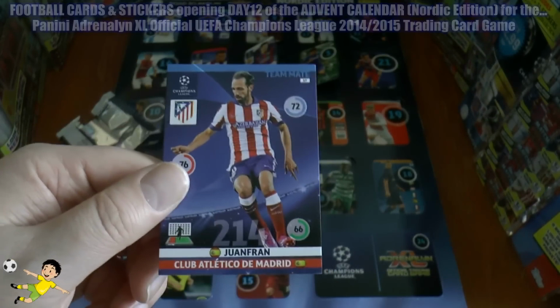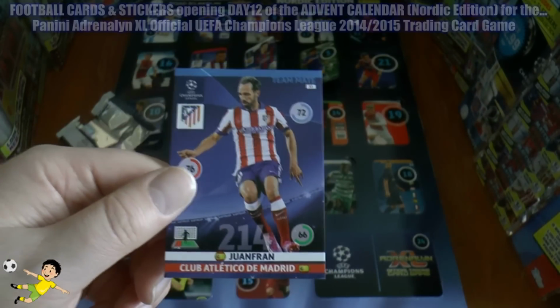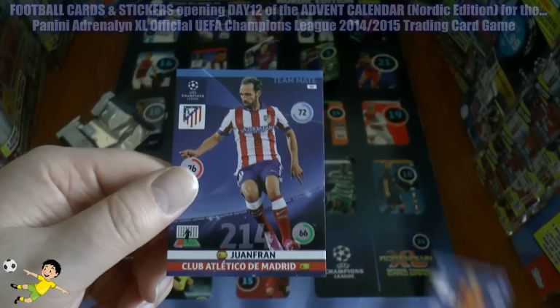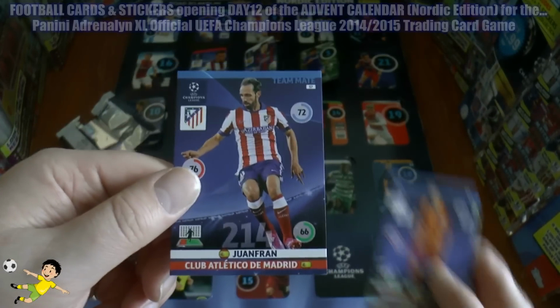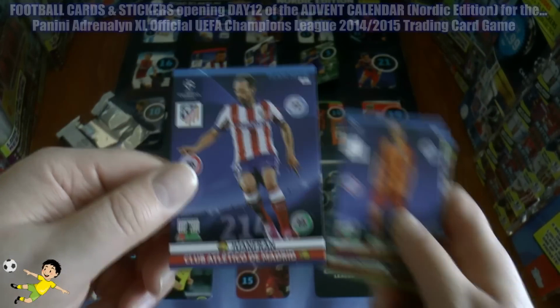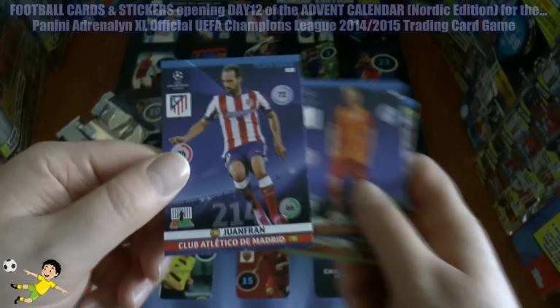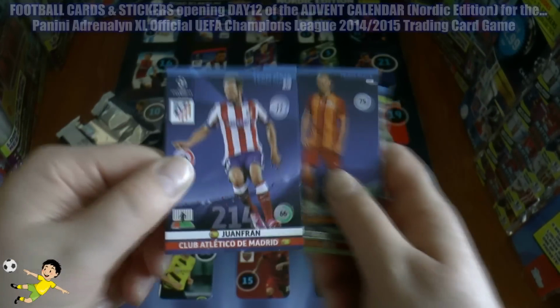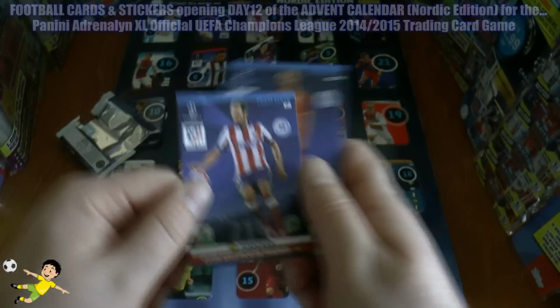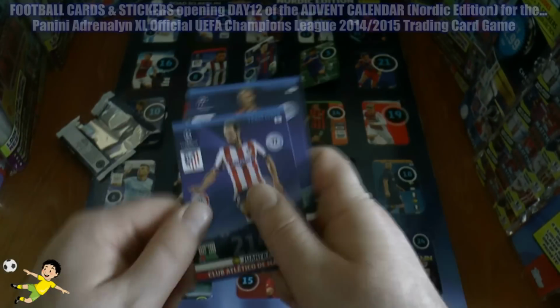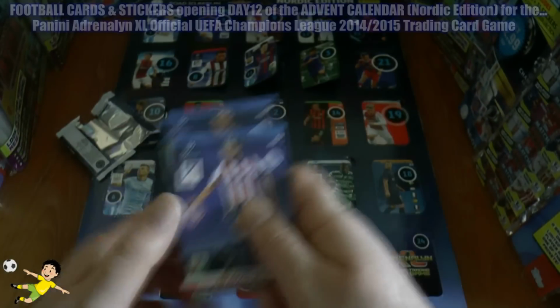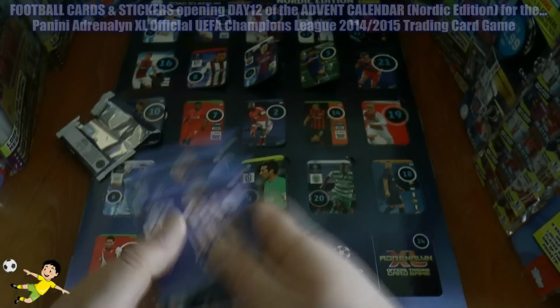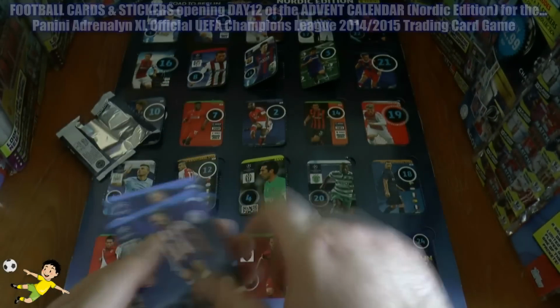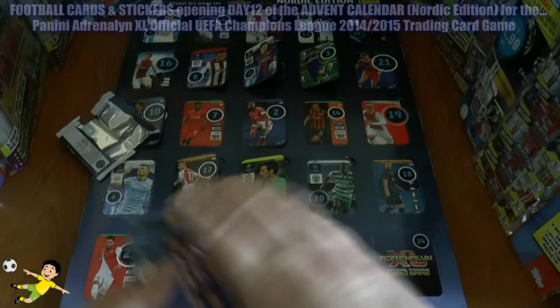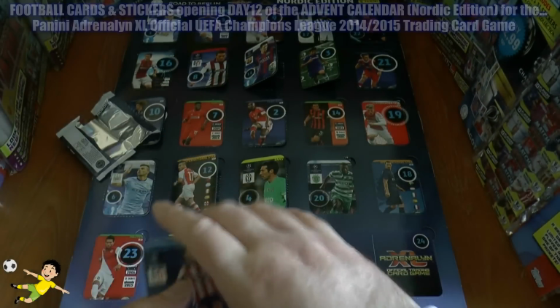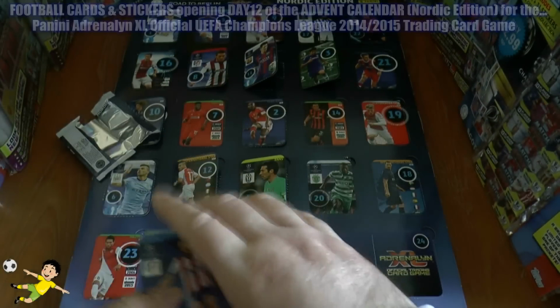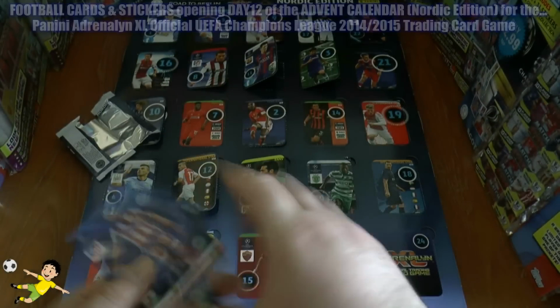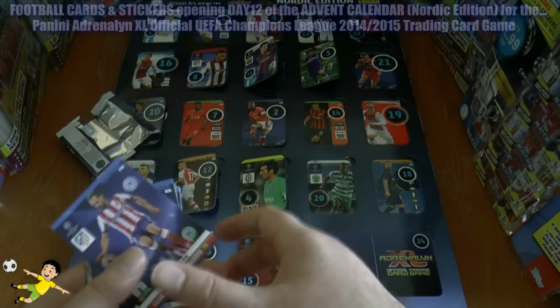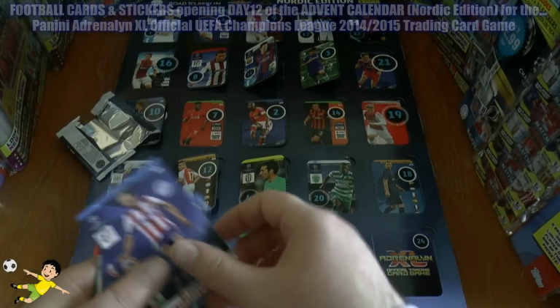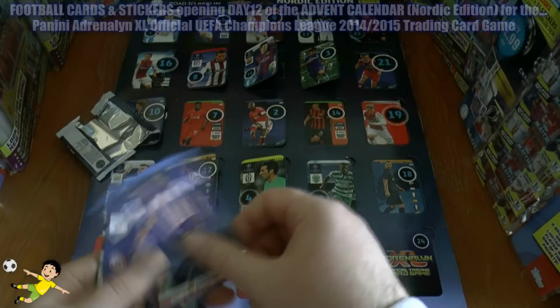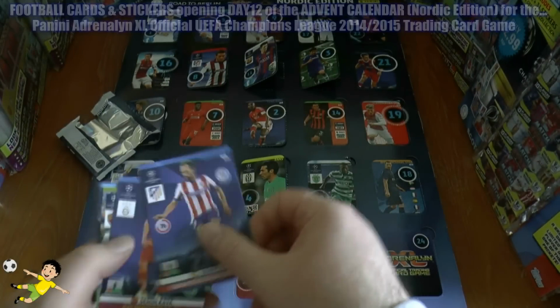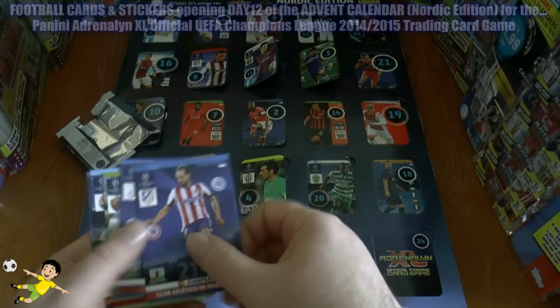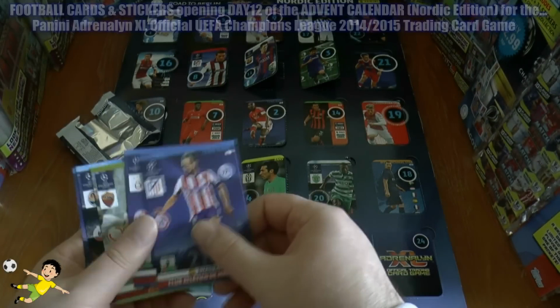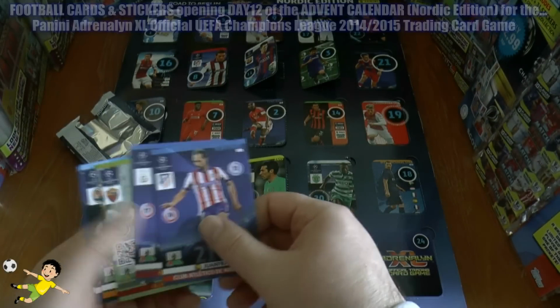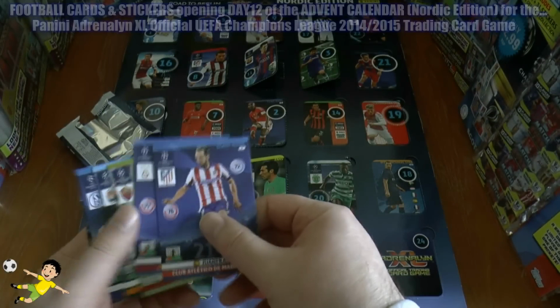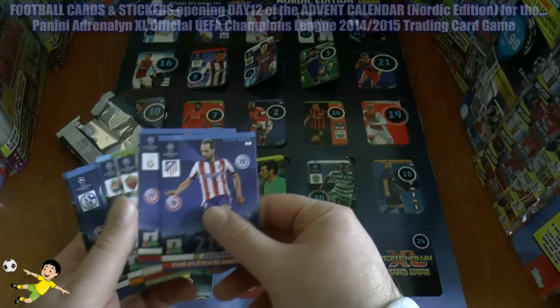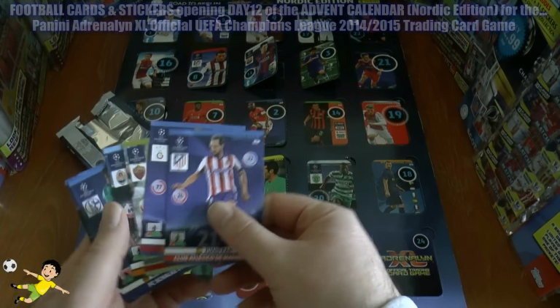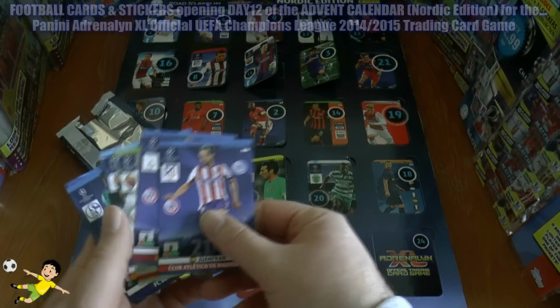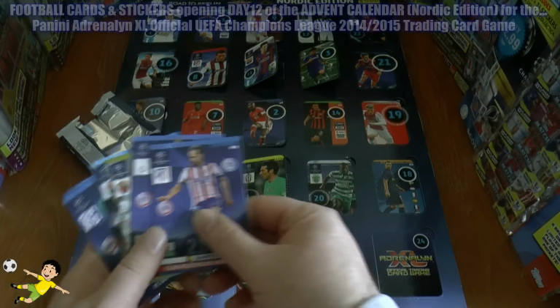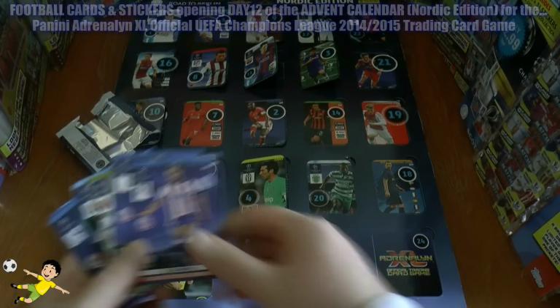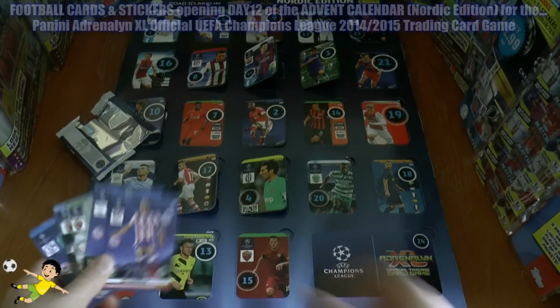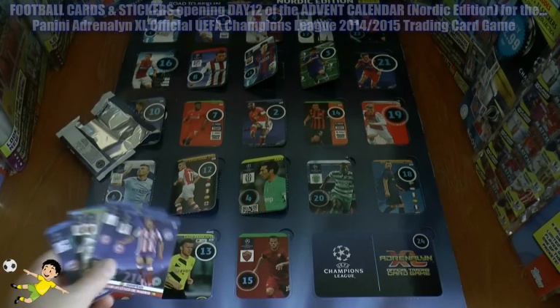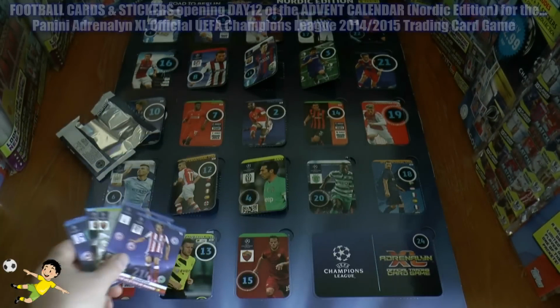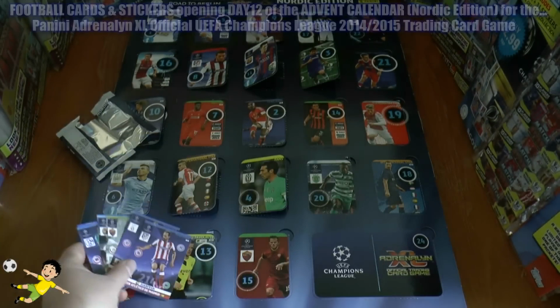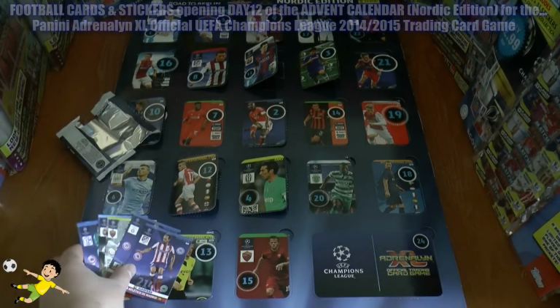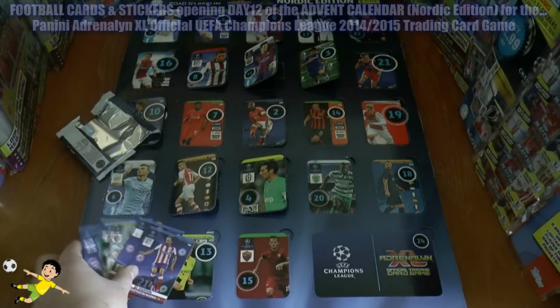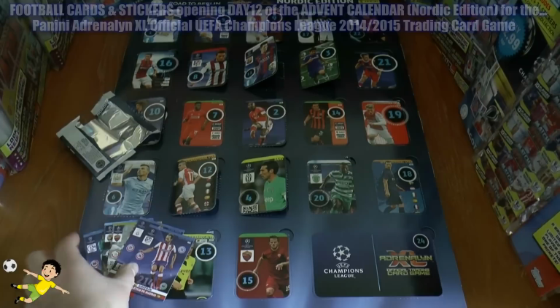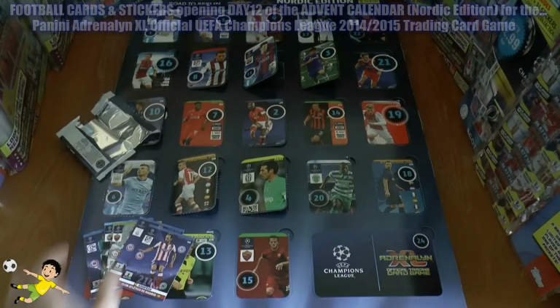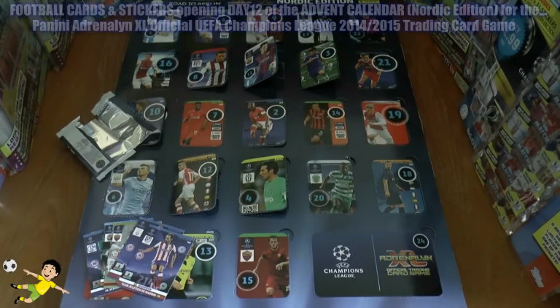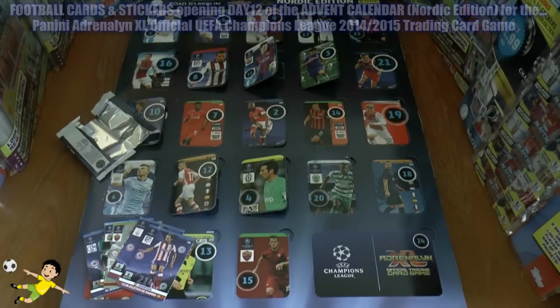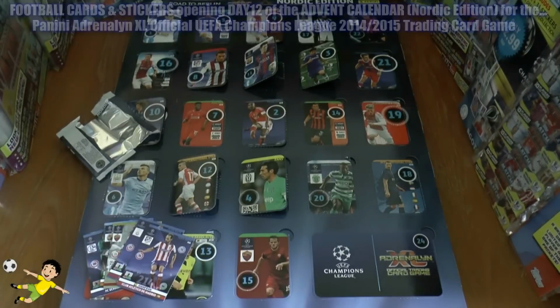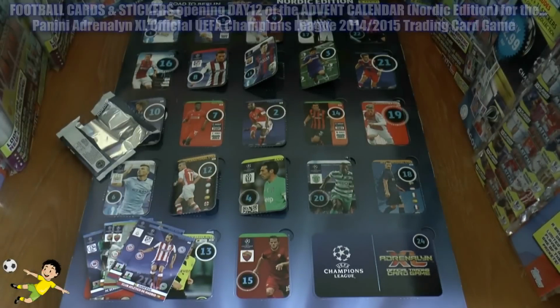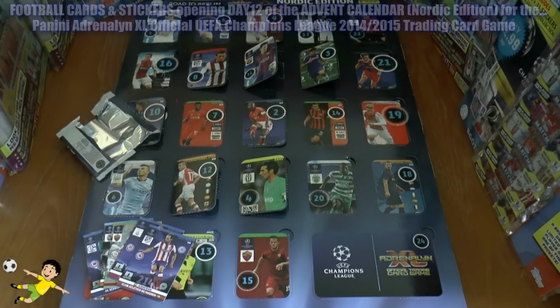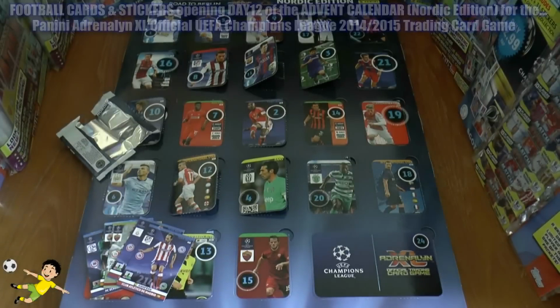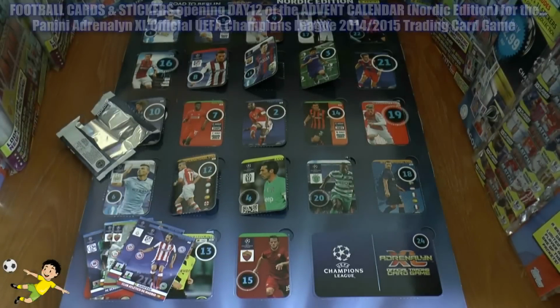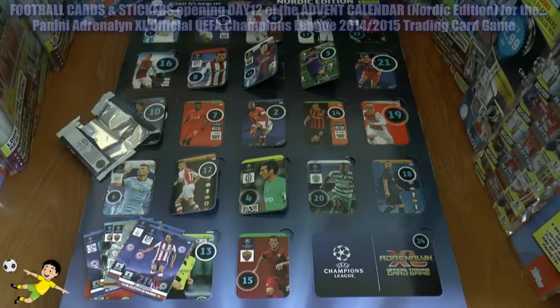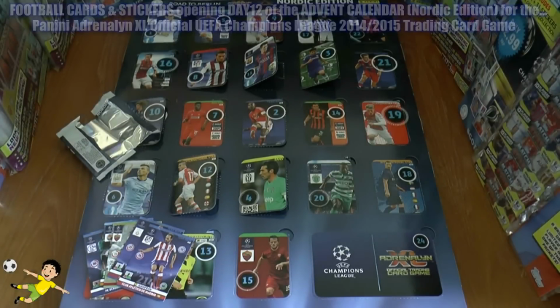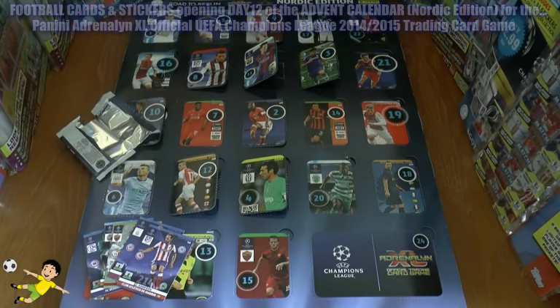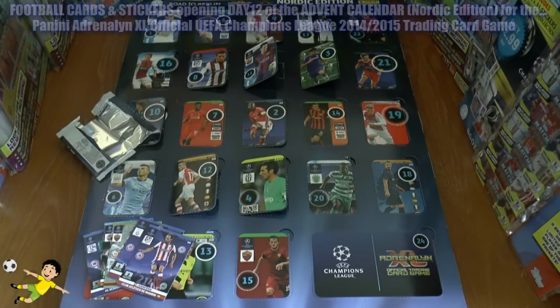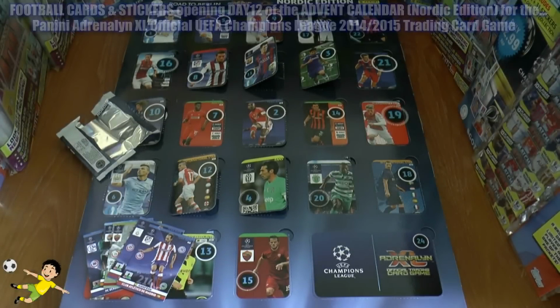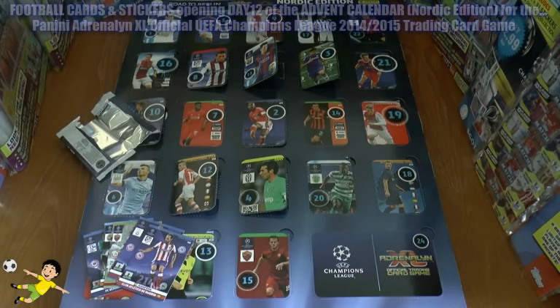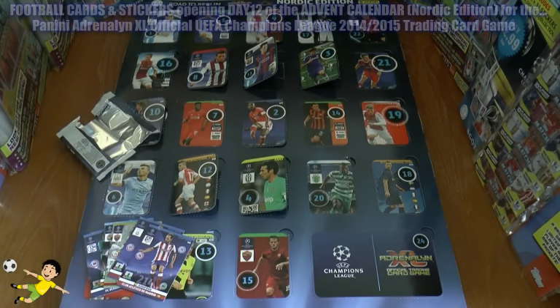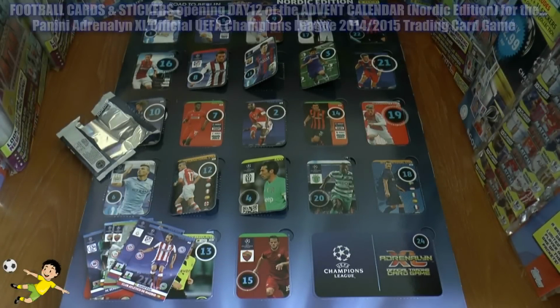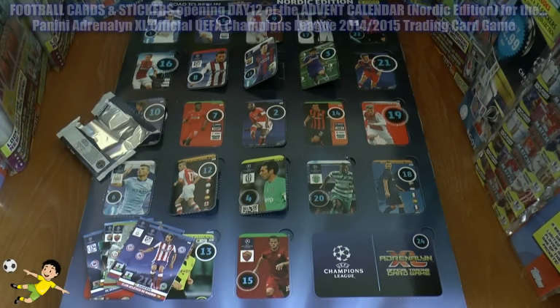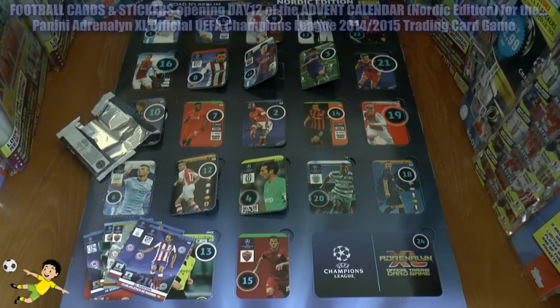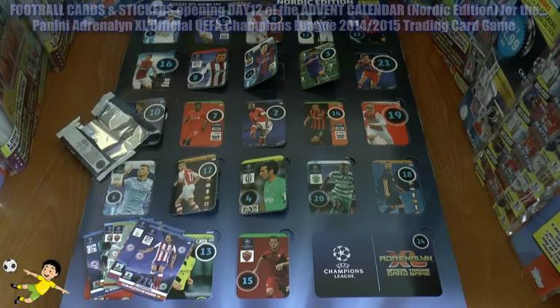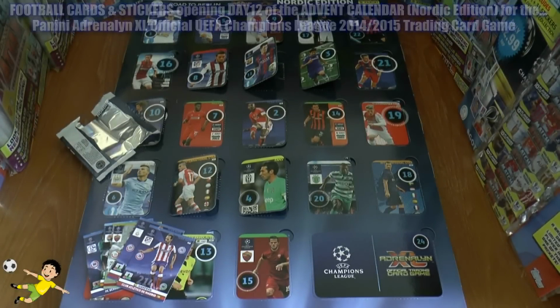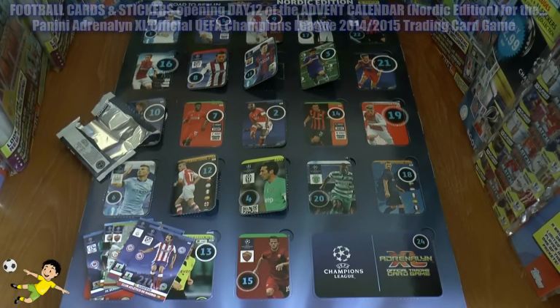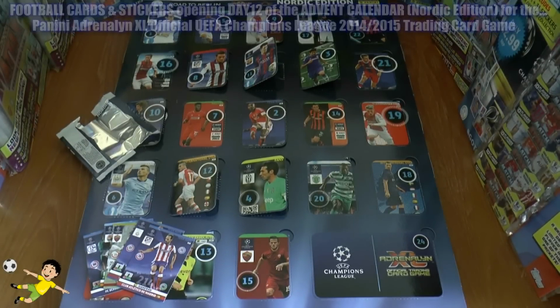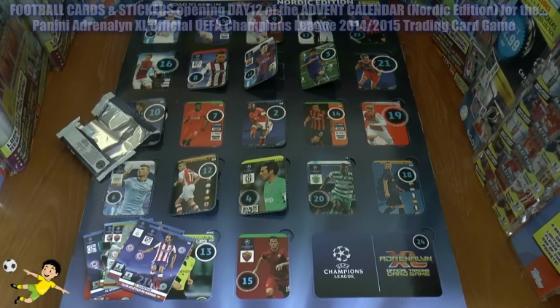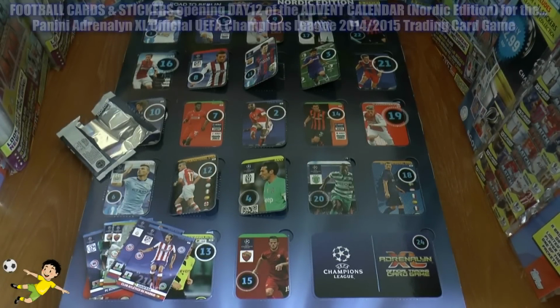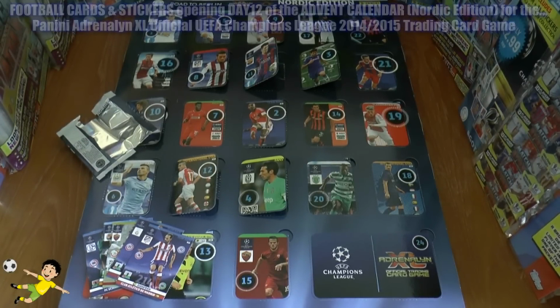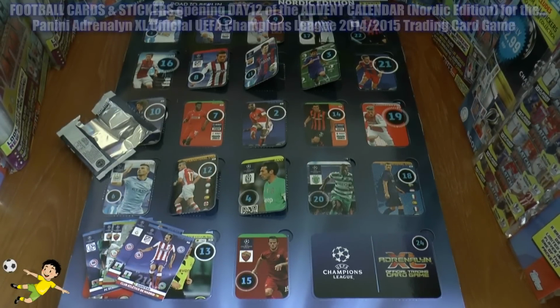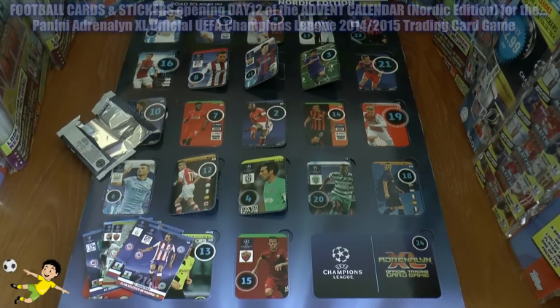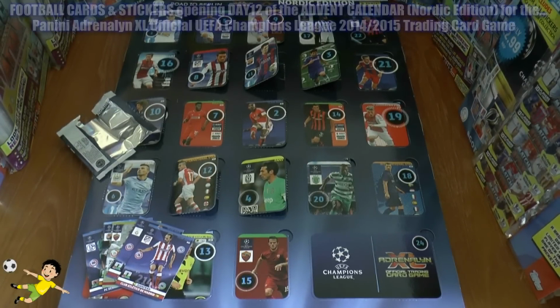And finally the veteran one, Fran of Atlético de Madrid. Hope you guys have enjoyed Day 12 of the advent calendar opening.